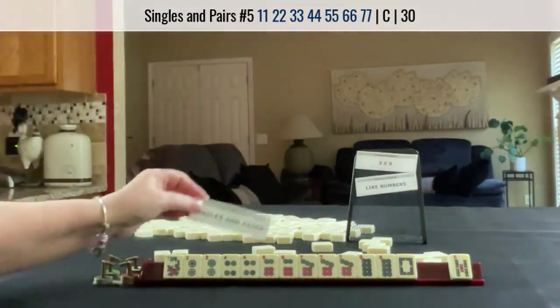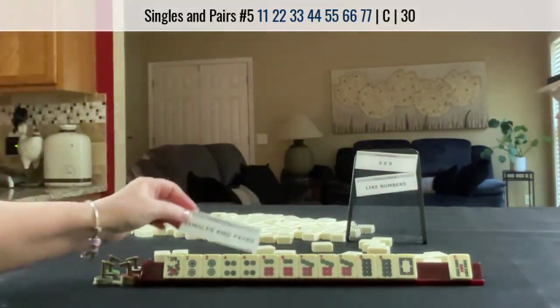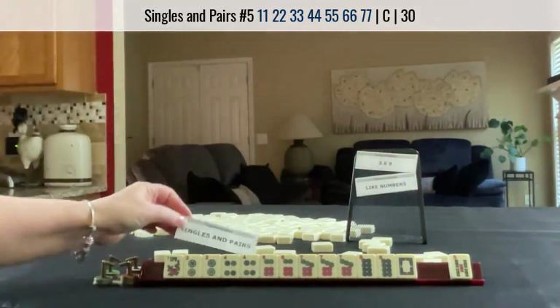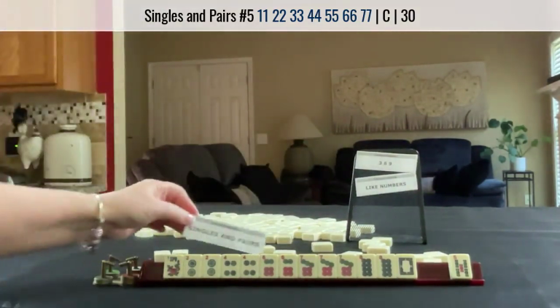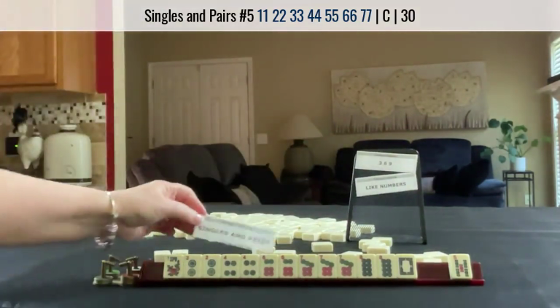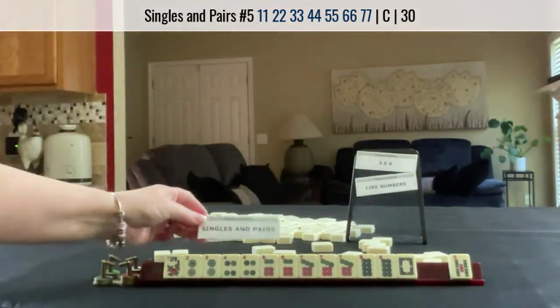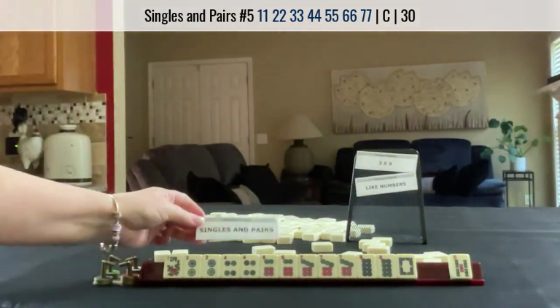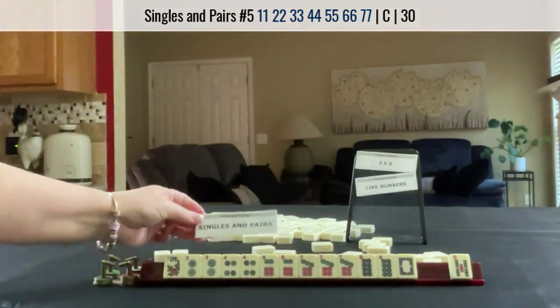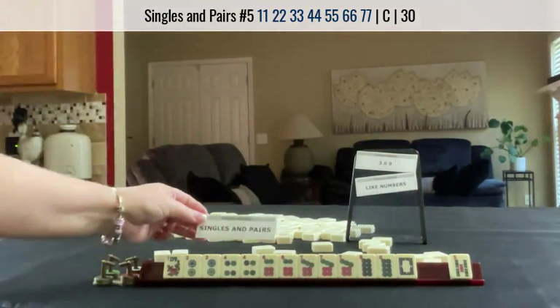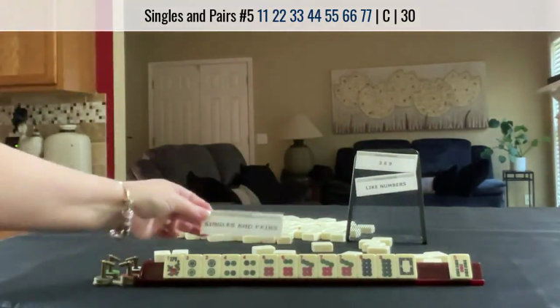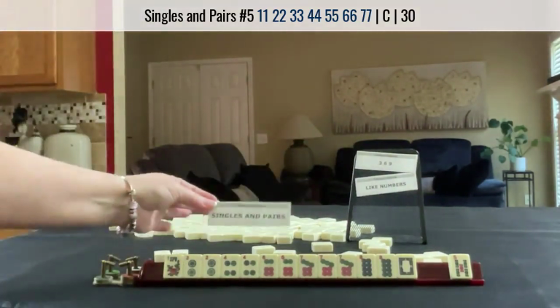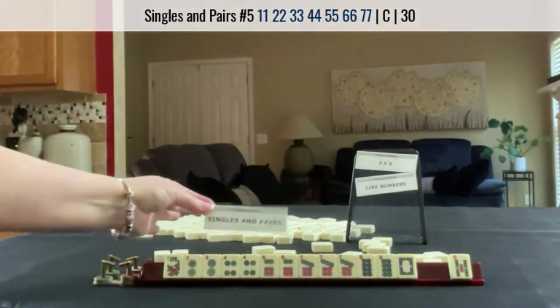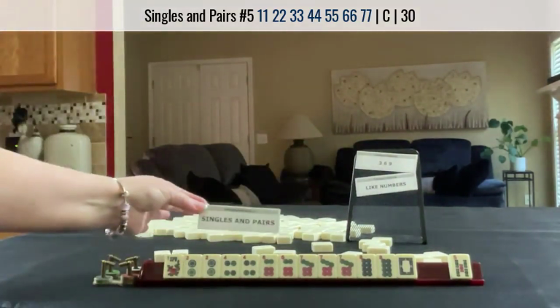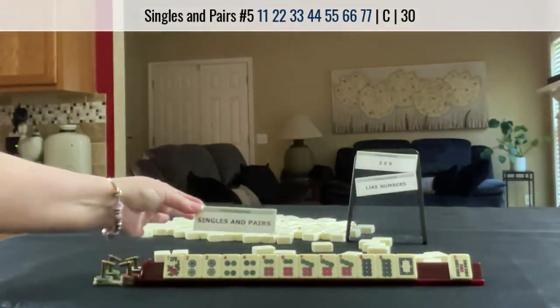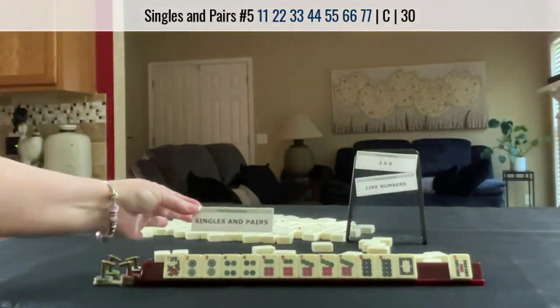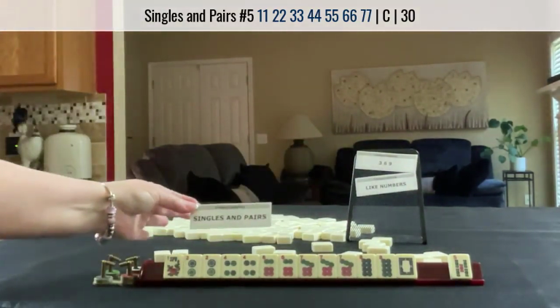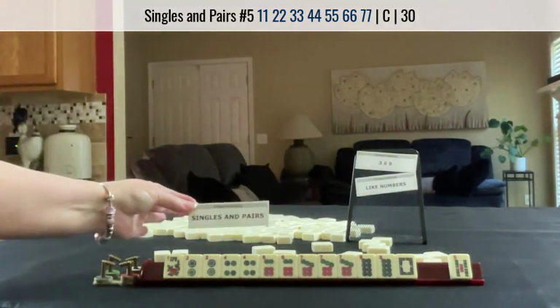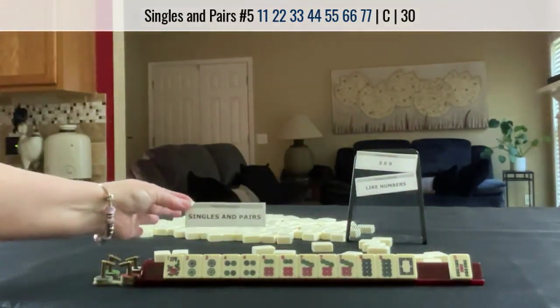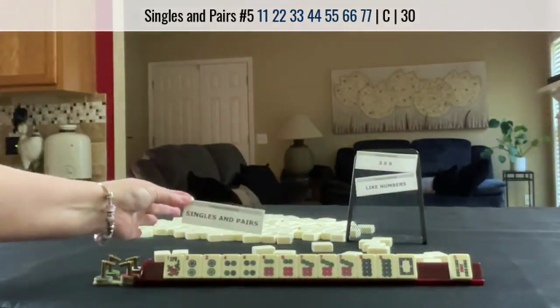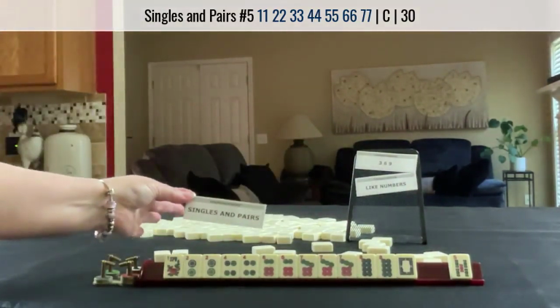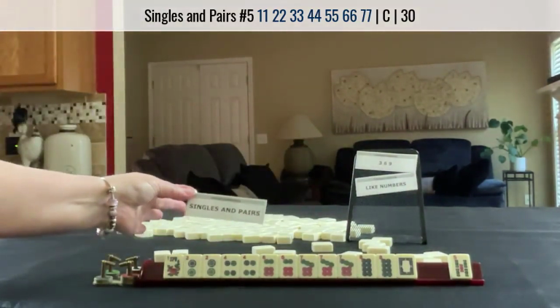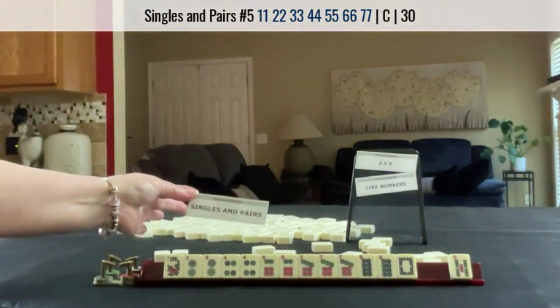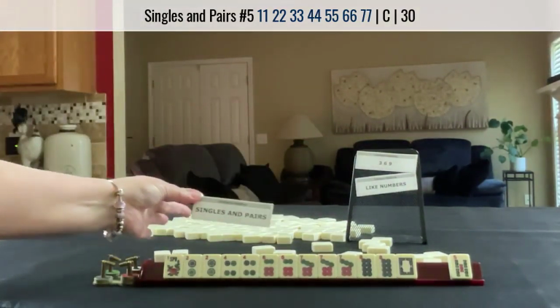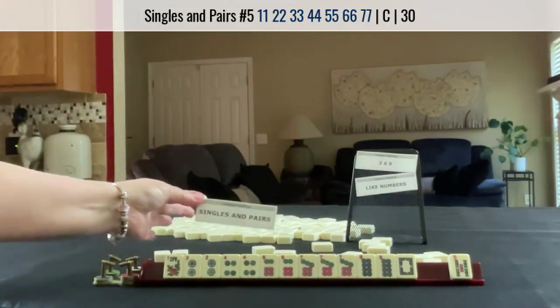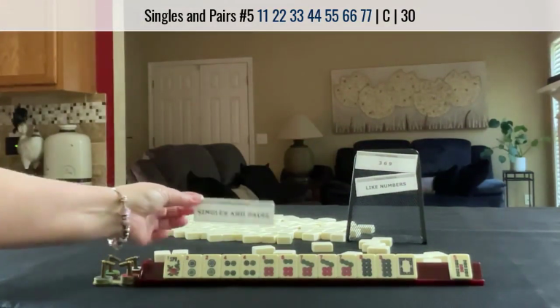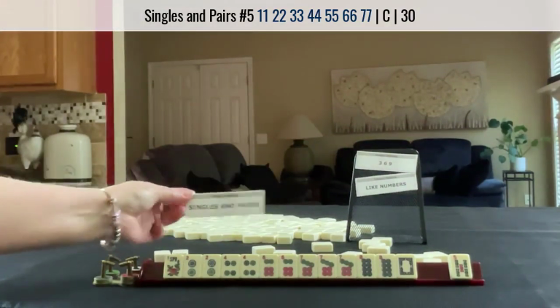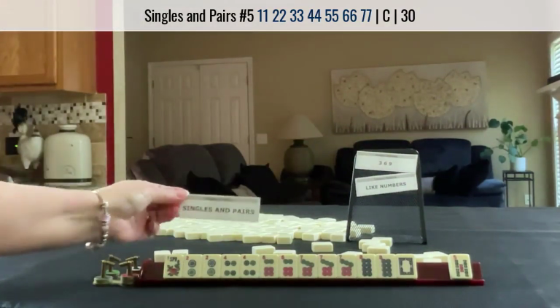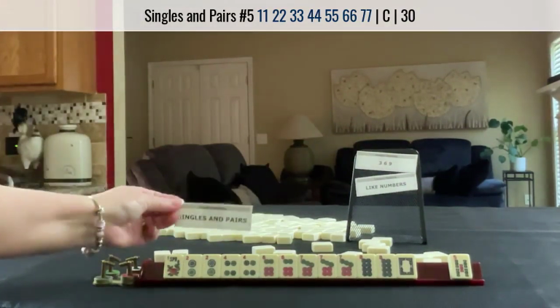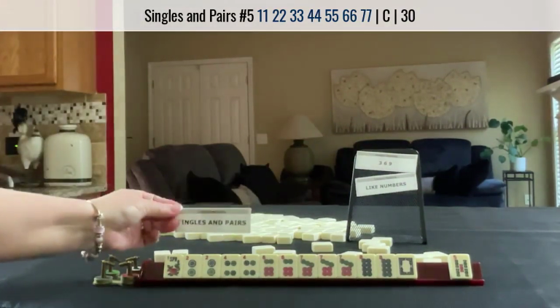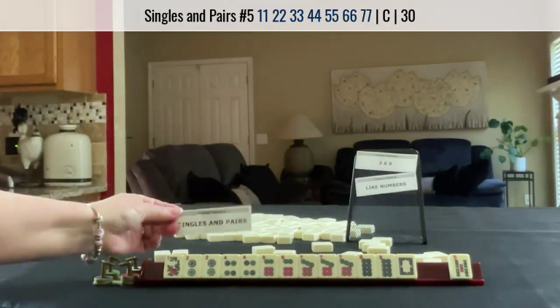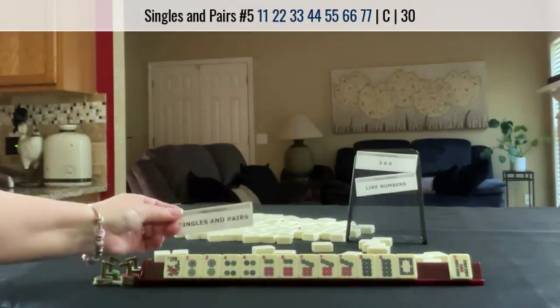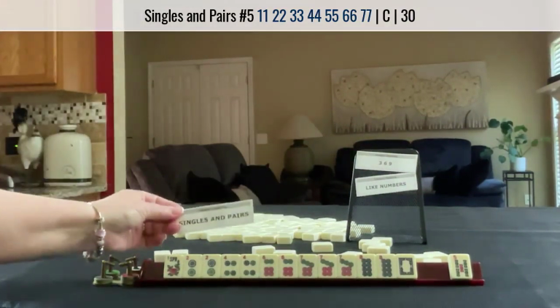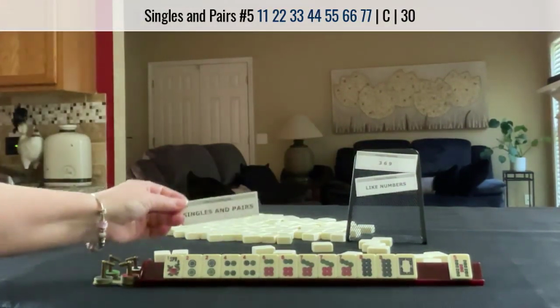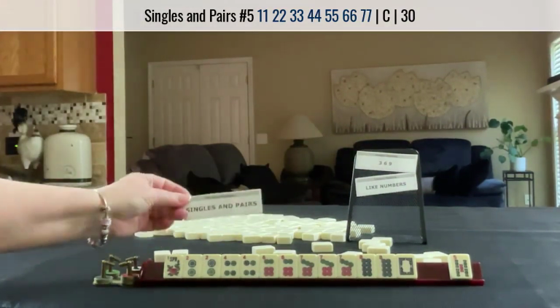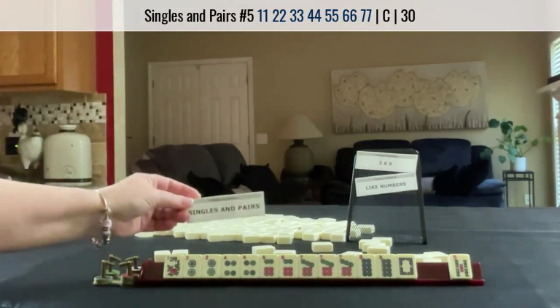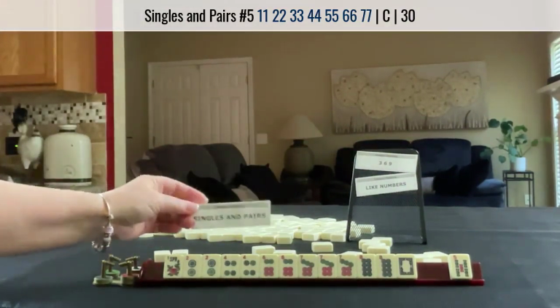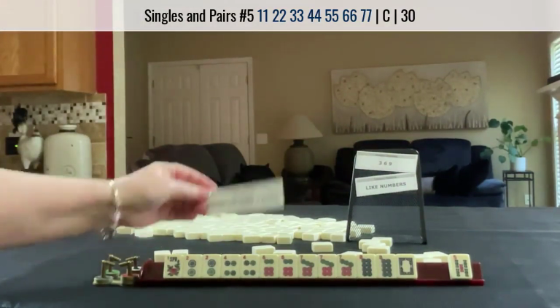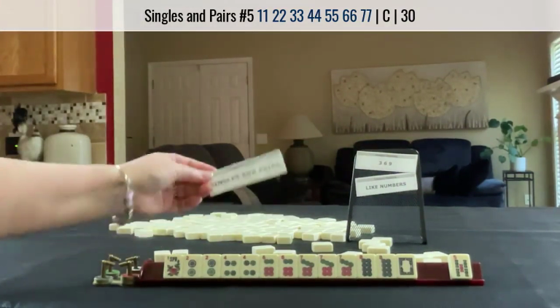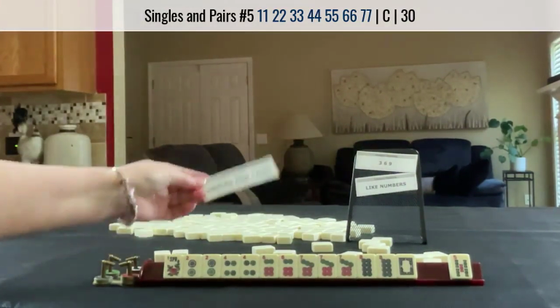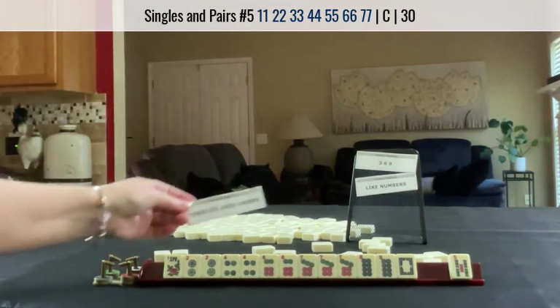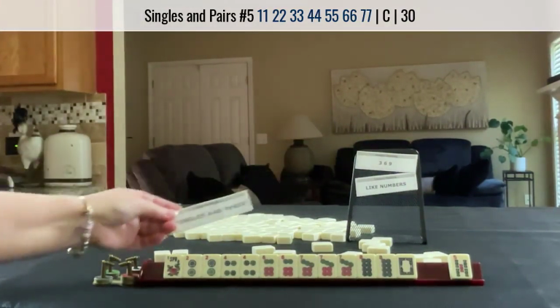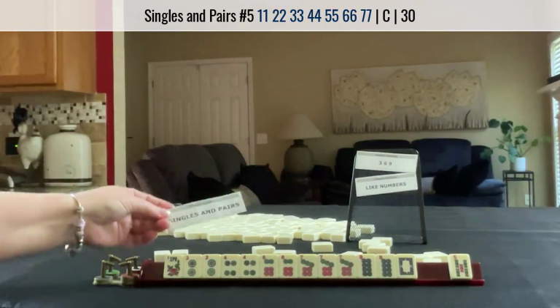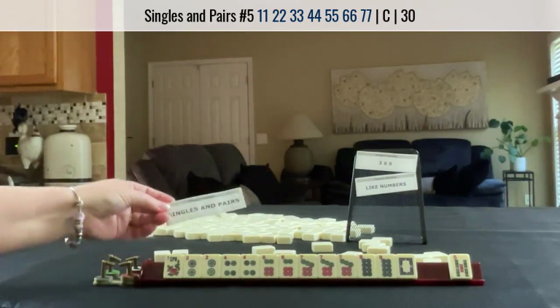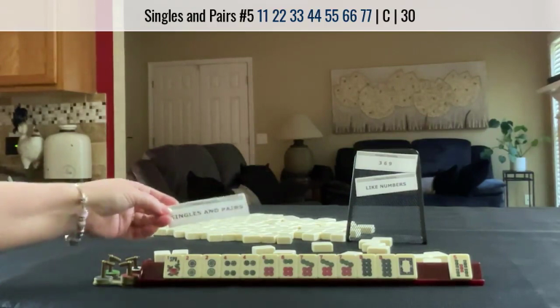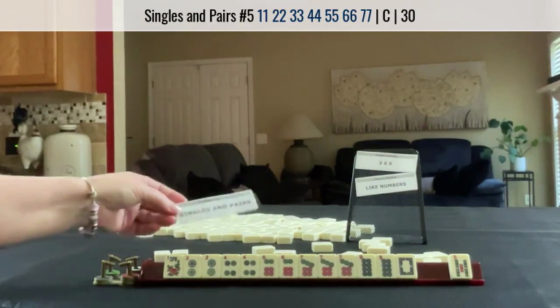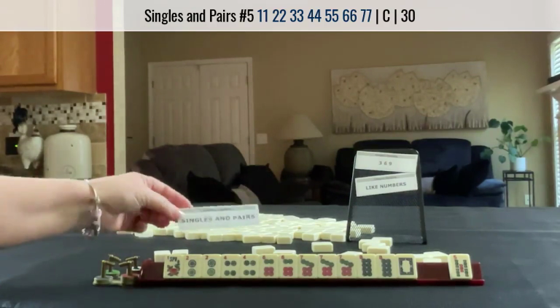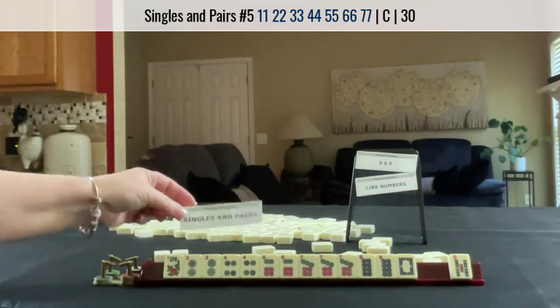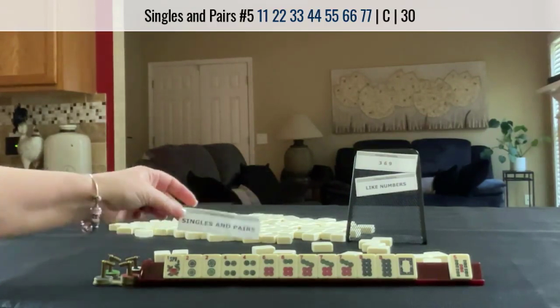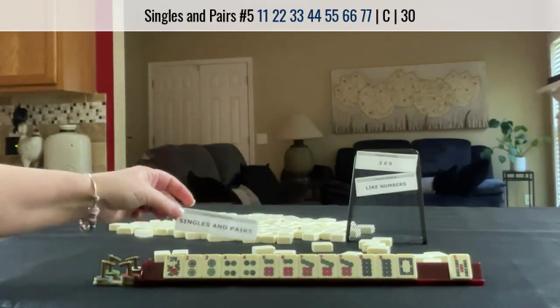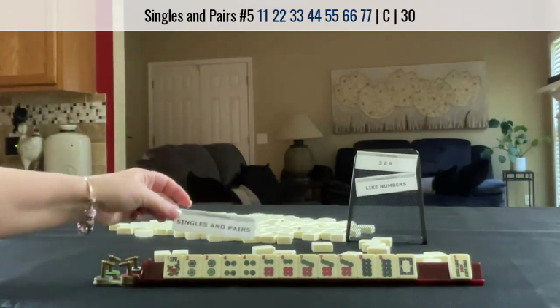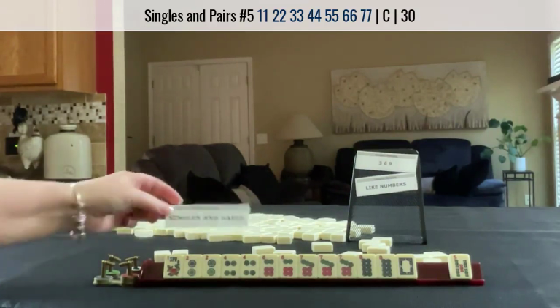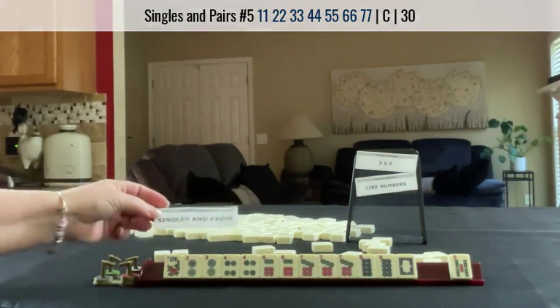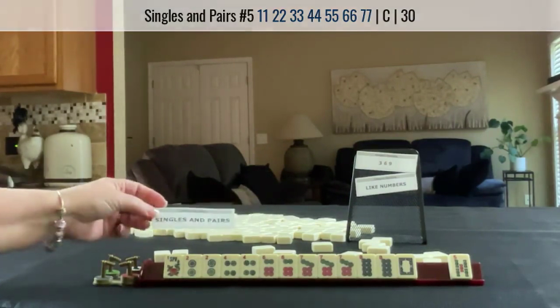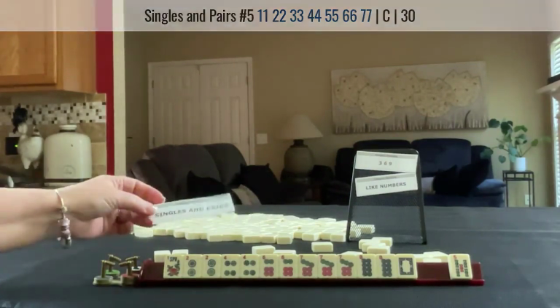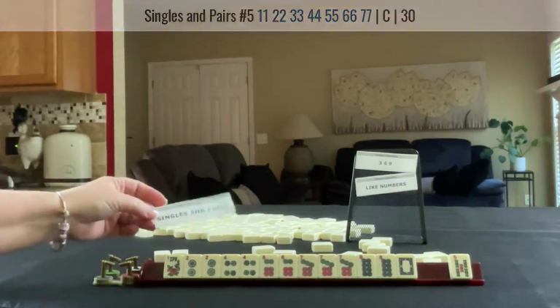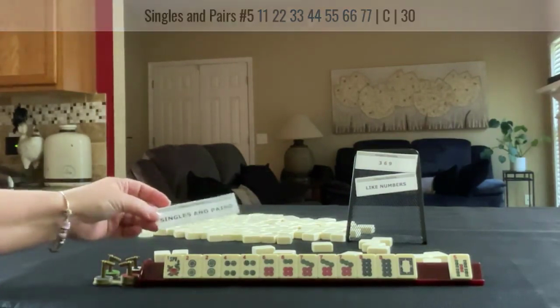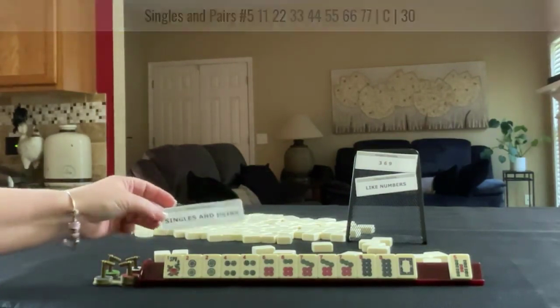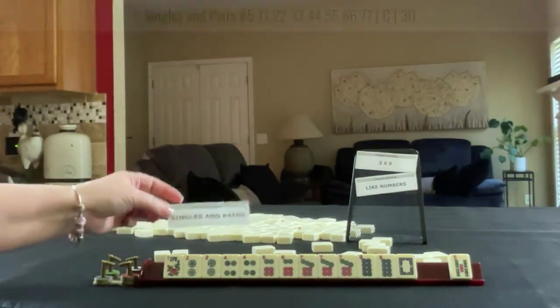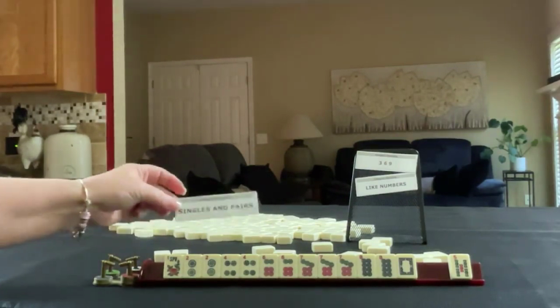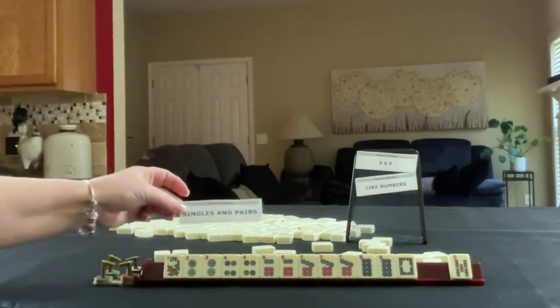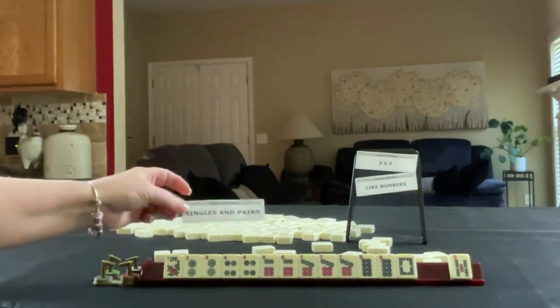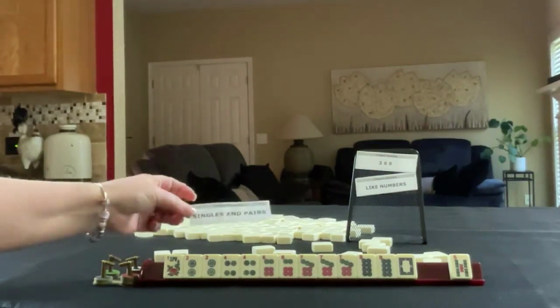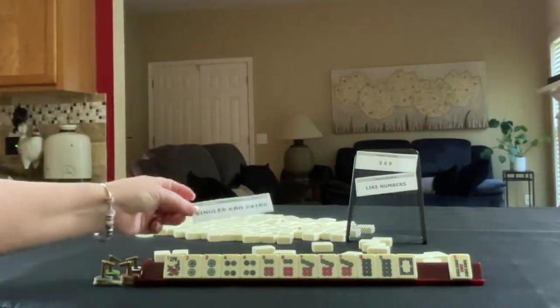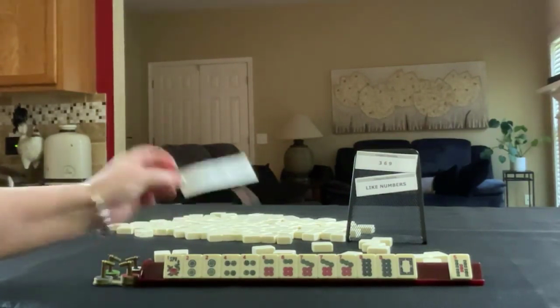Singles and pairs. If you would have done something differently with these tiles, write it in the comments section below with Force 1.